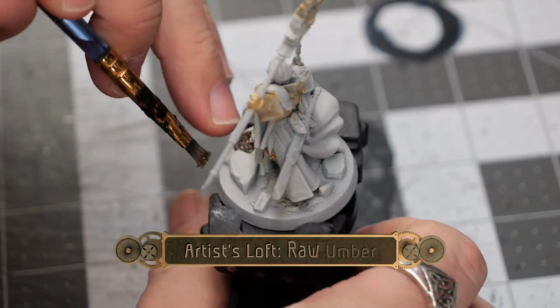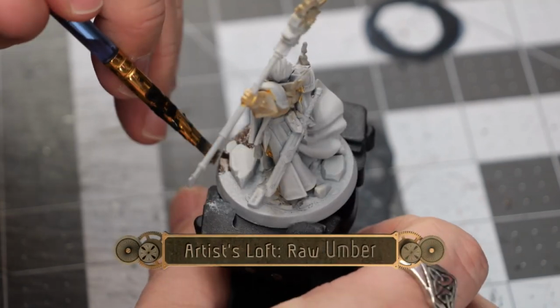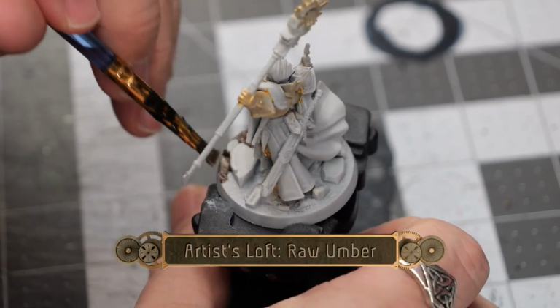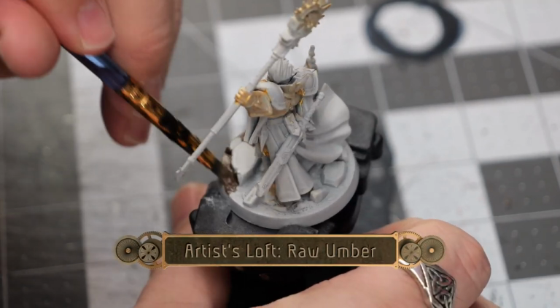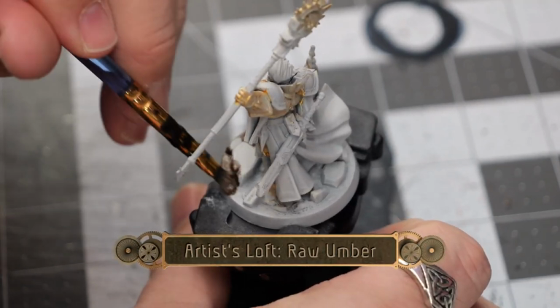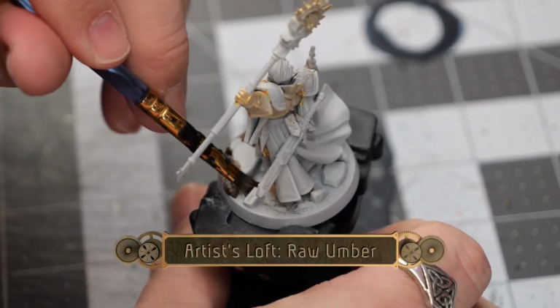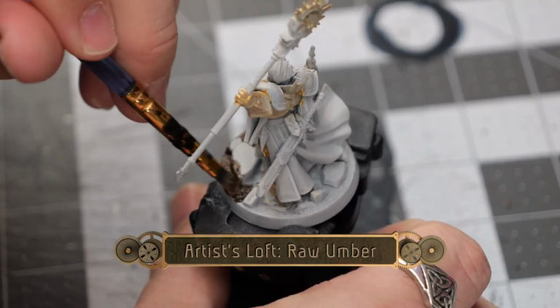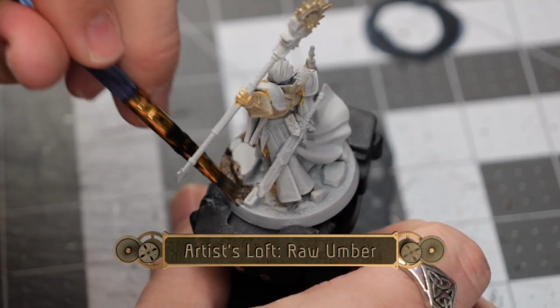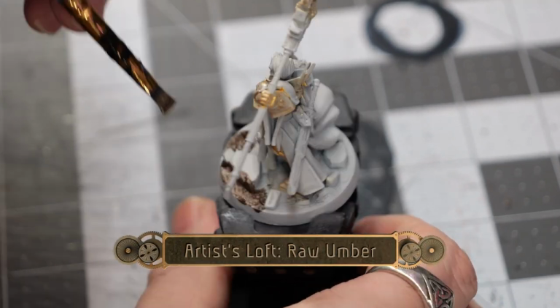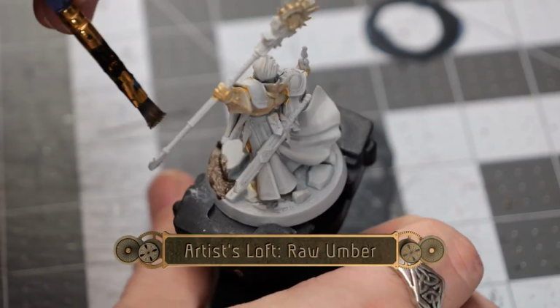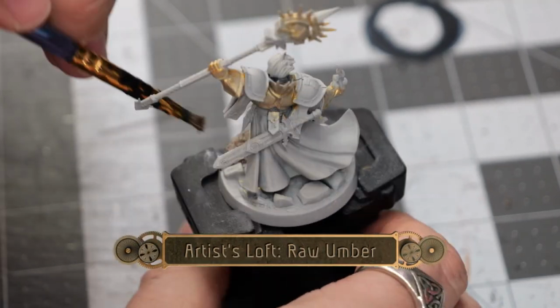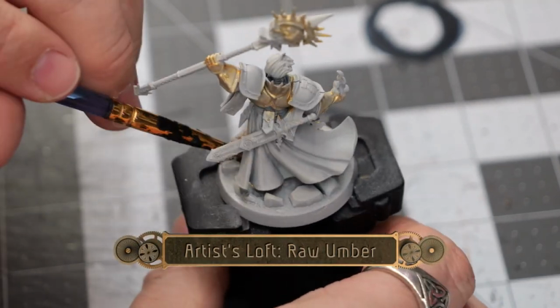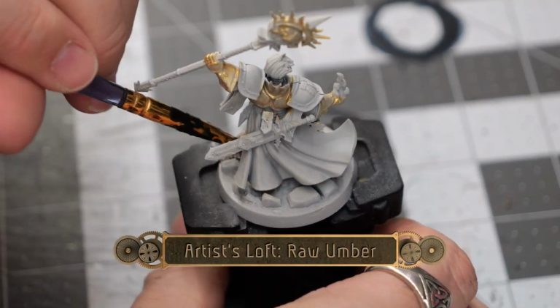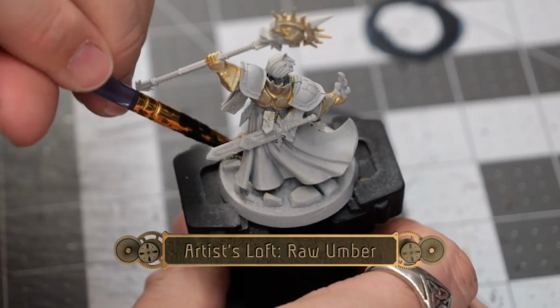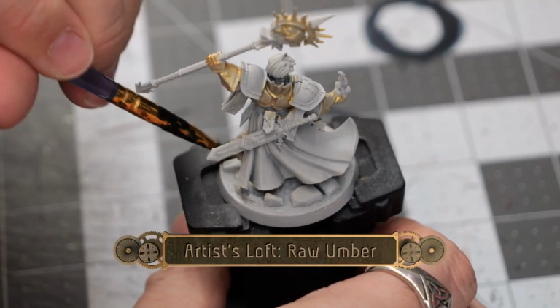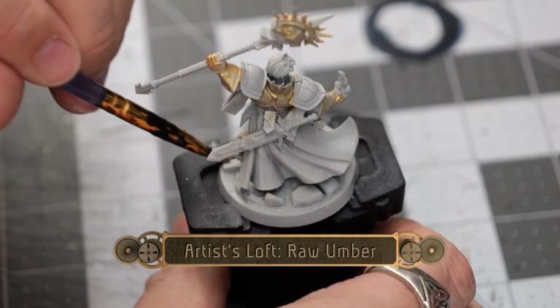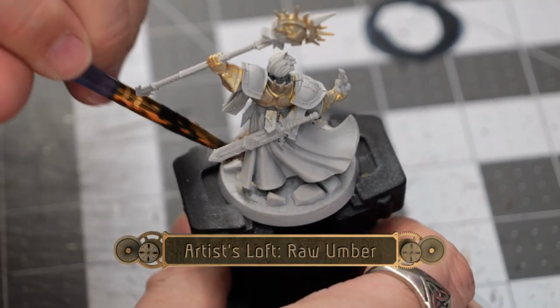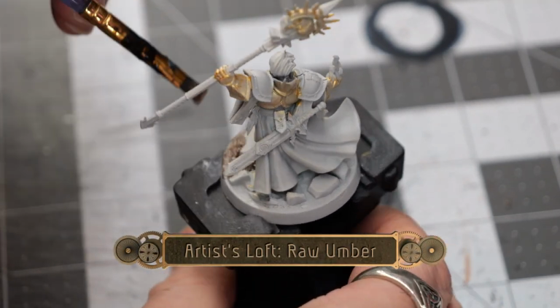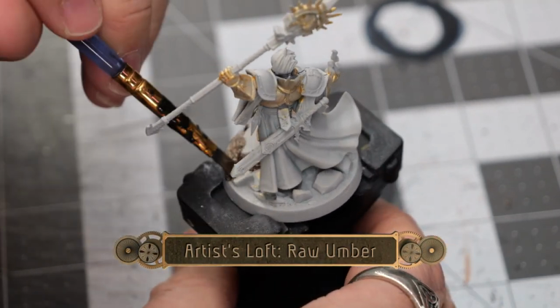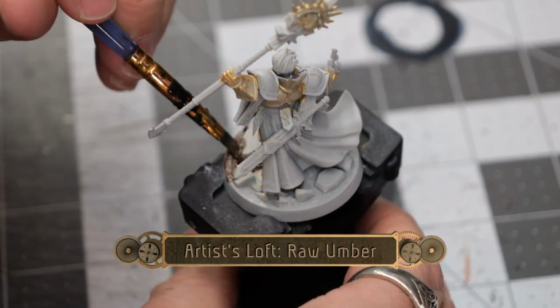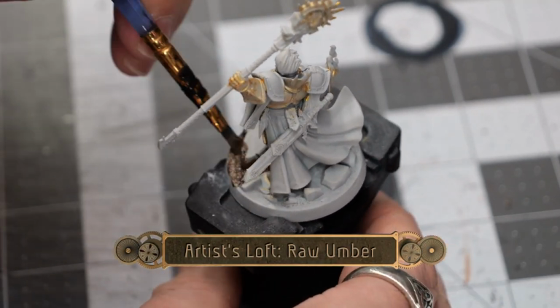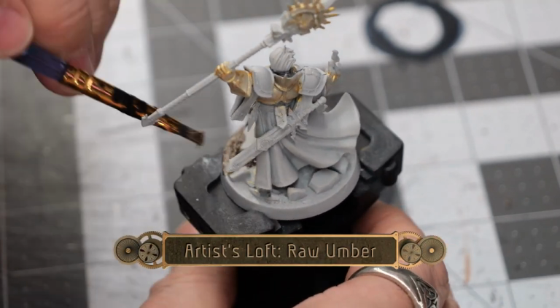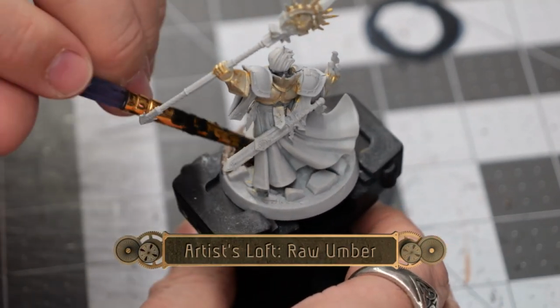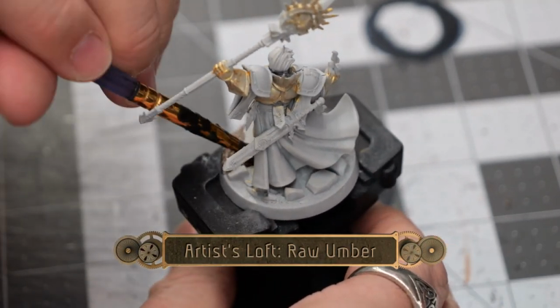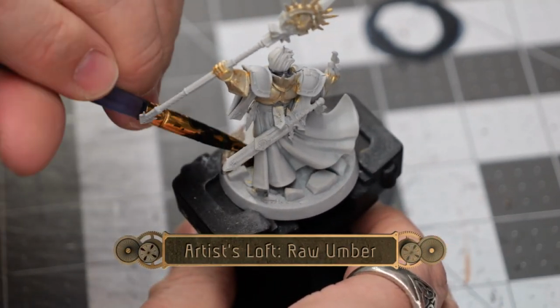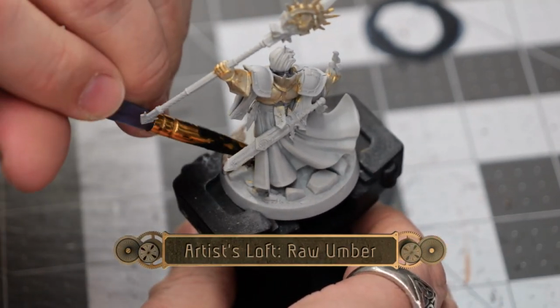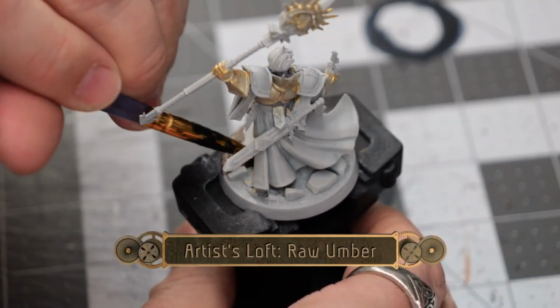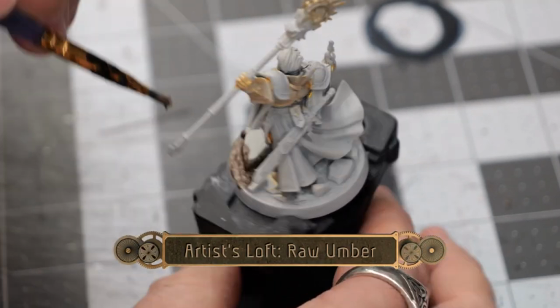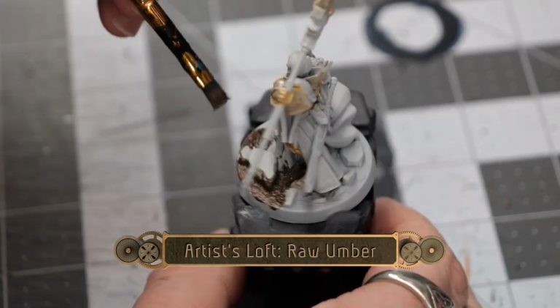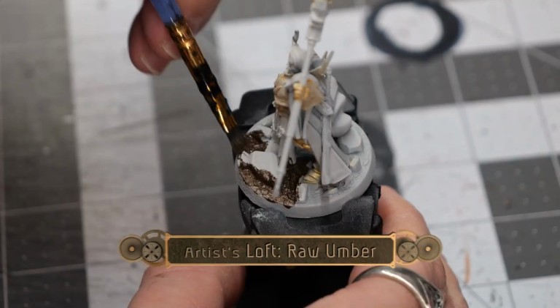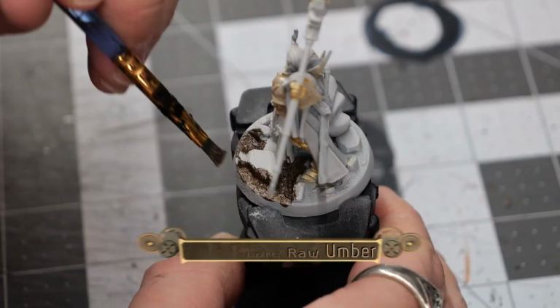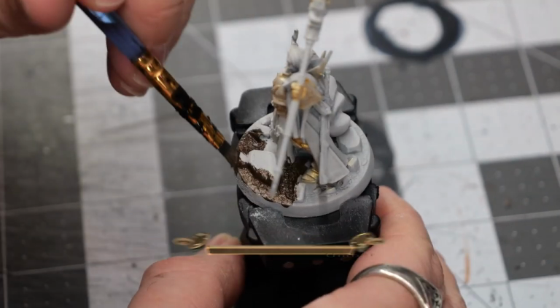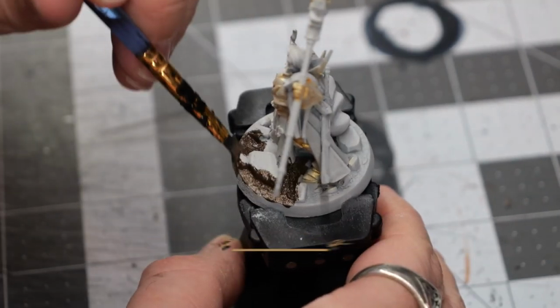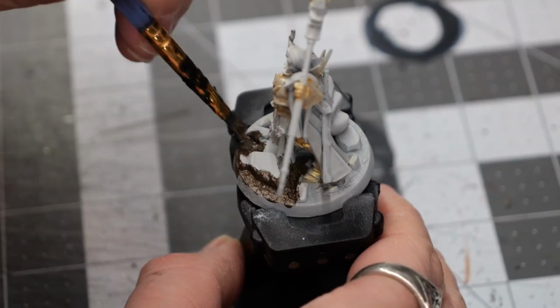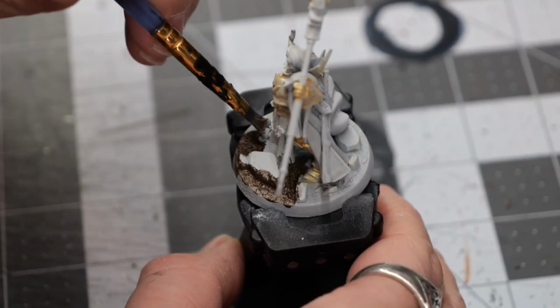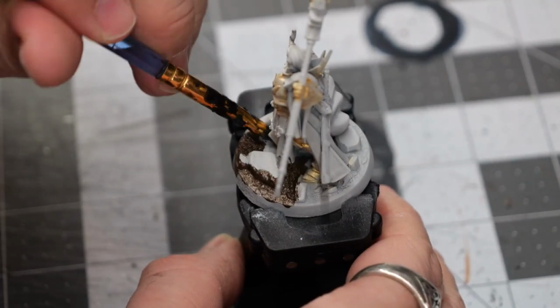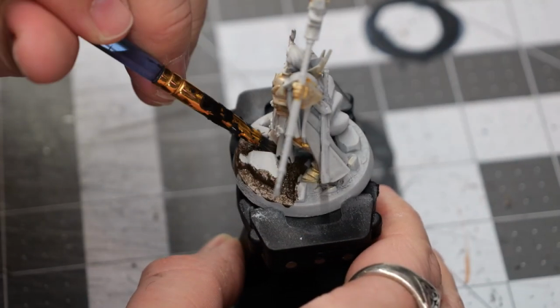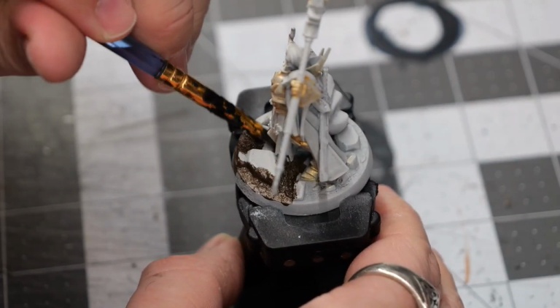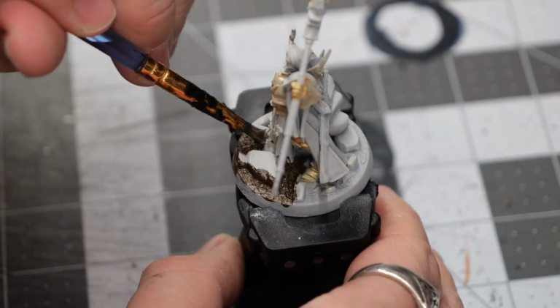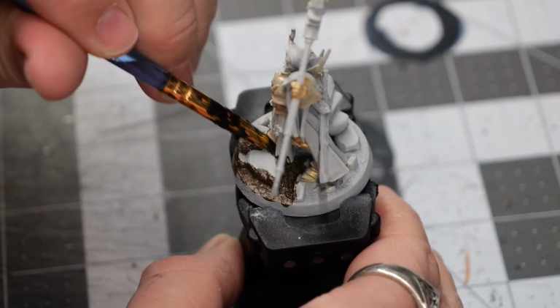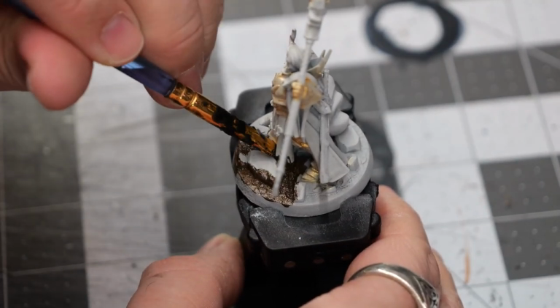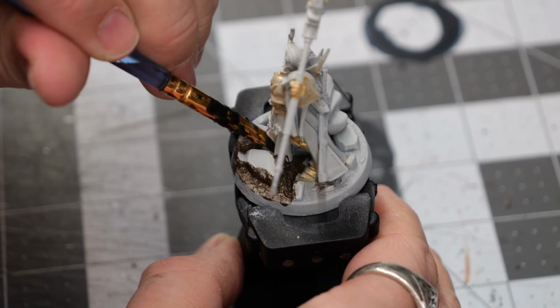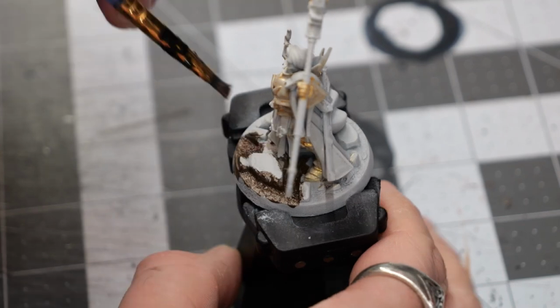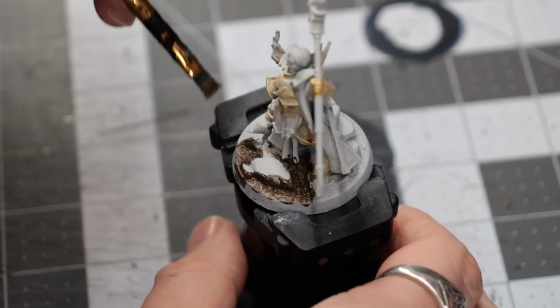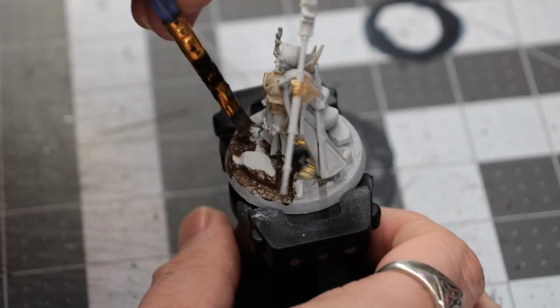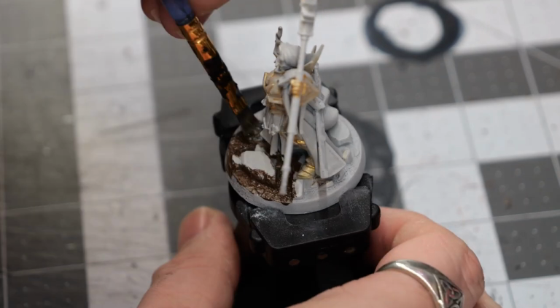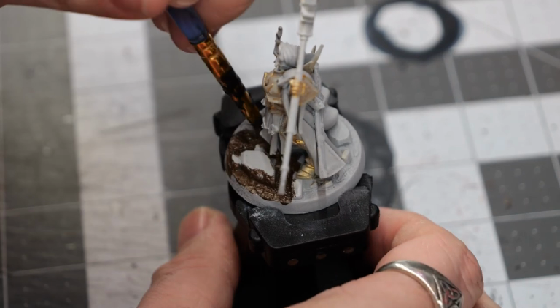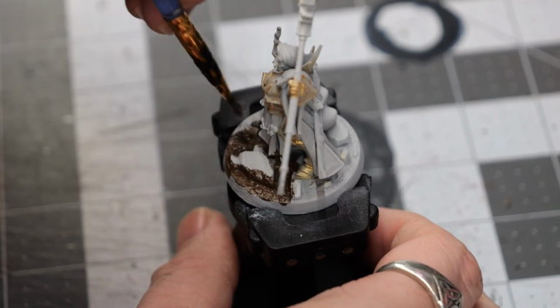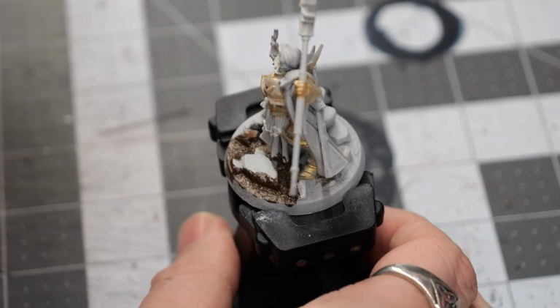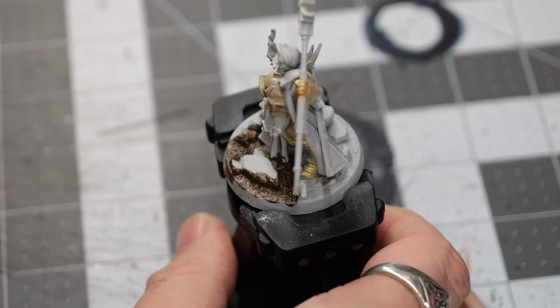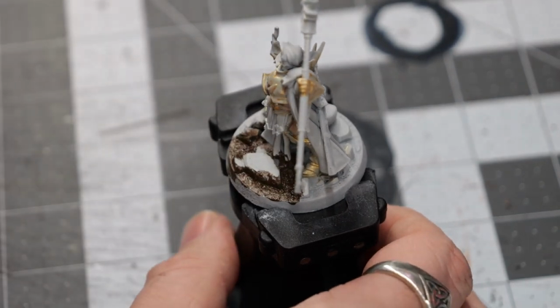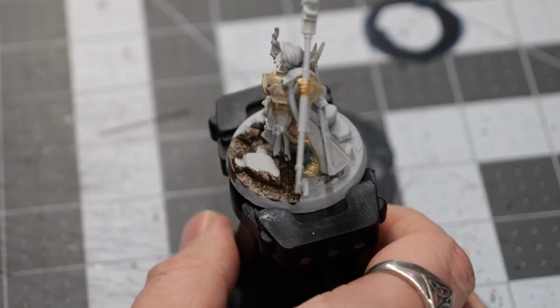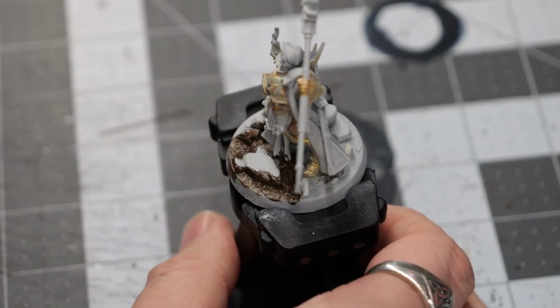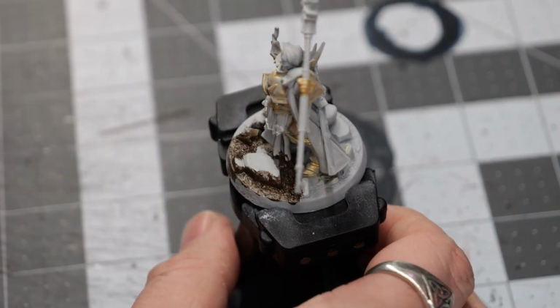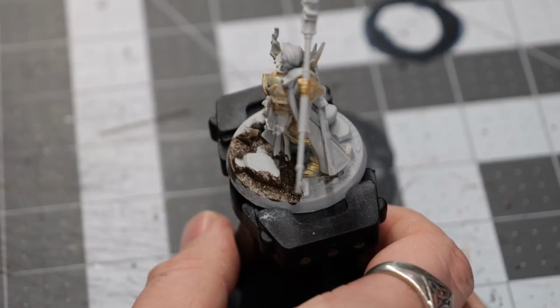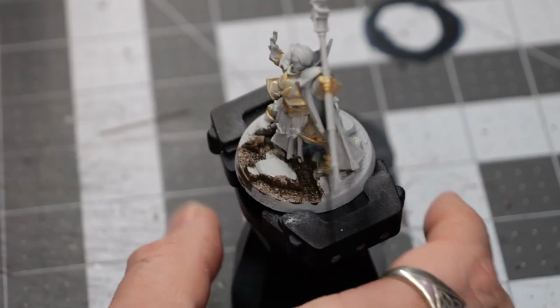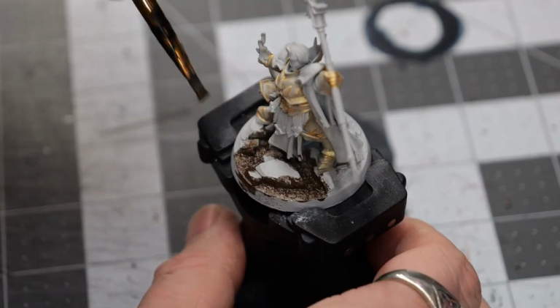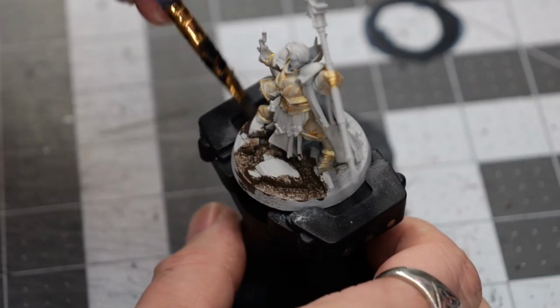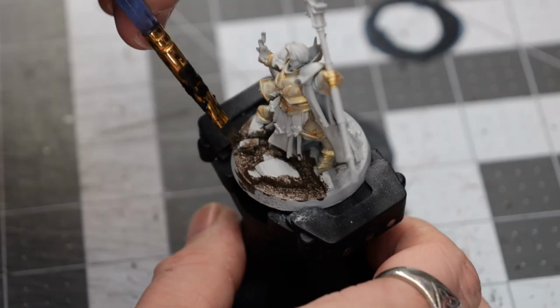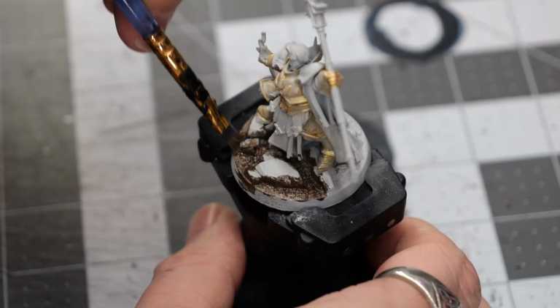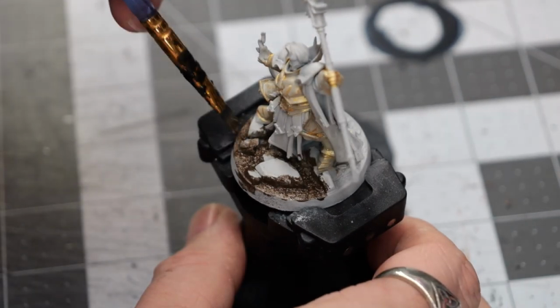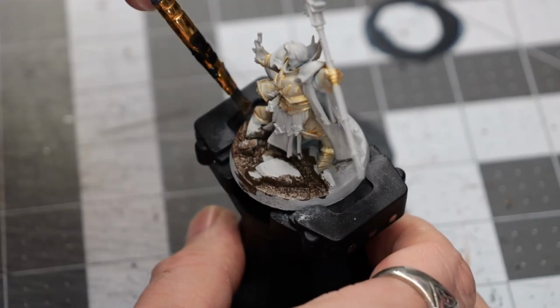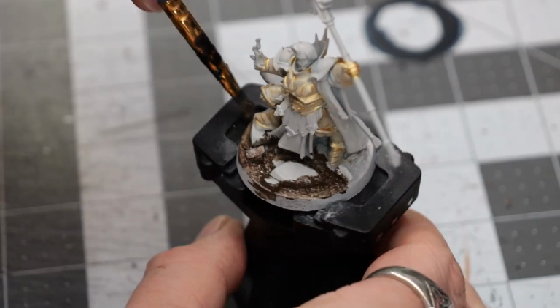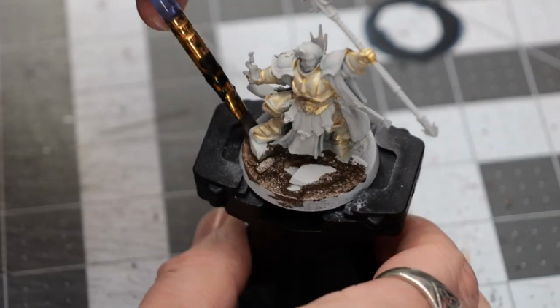While that's drying, we're going to use some raw umber to coat all of the sand and little pebbles that are on the base.